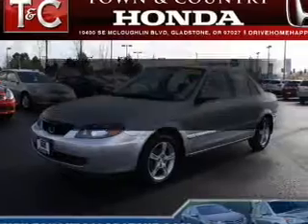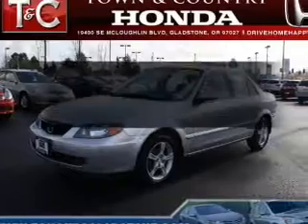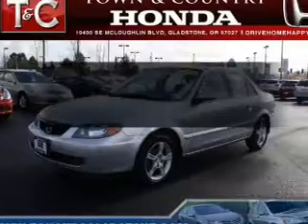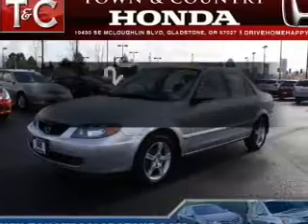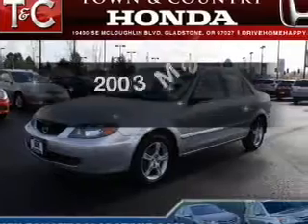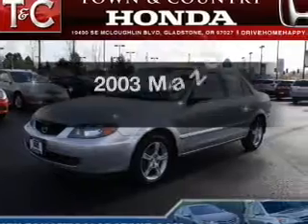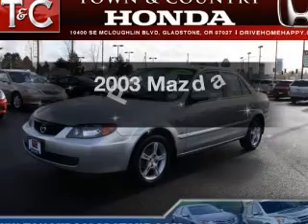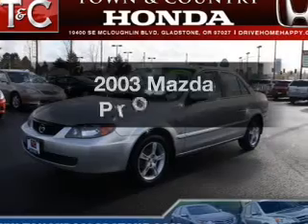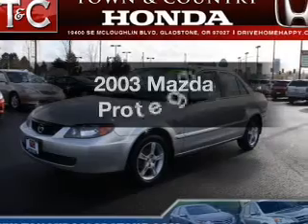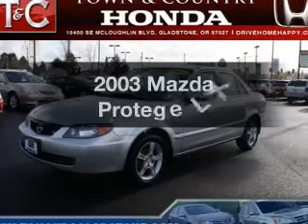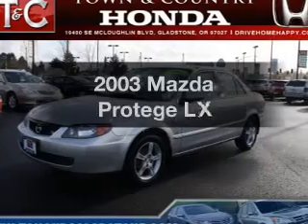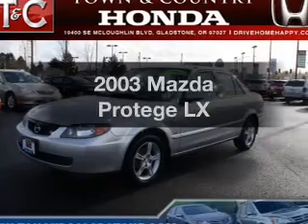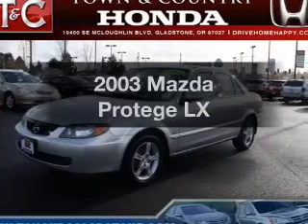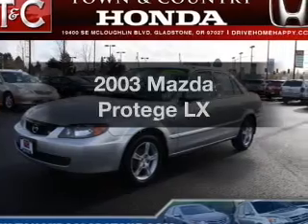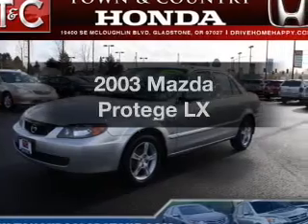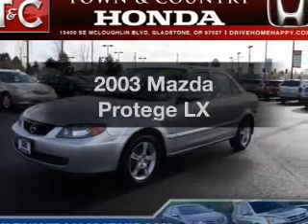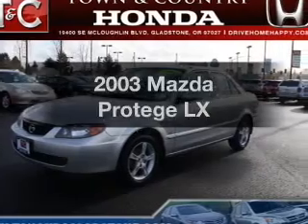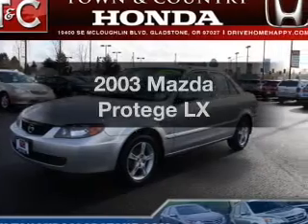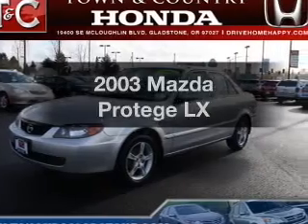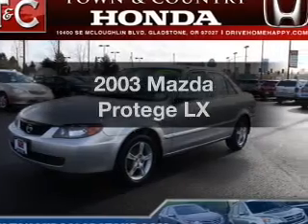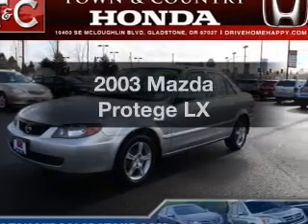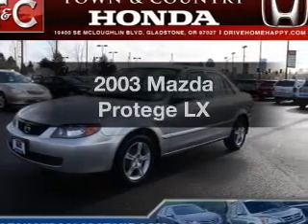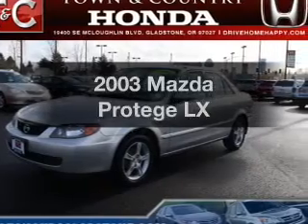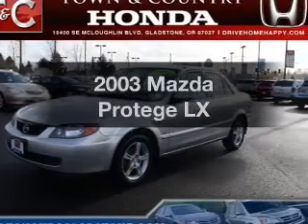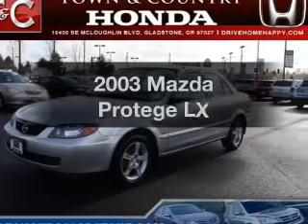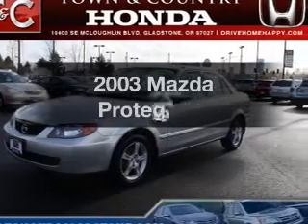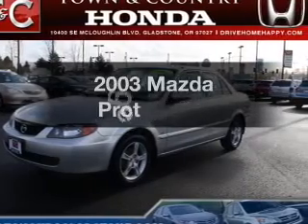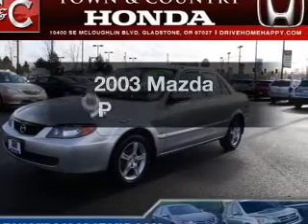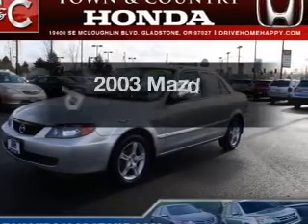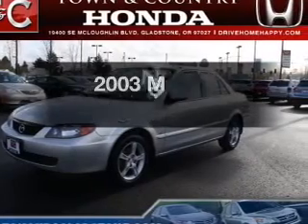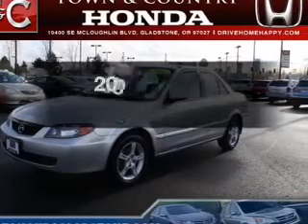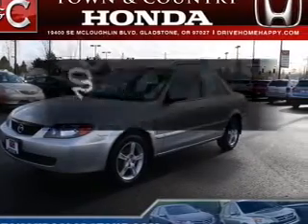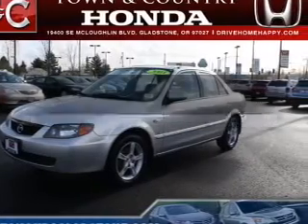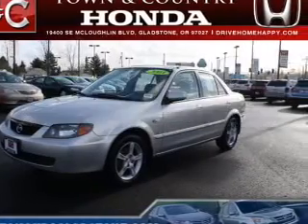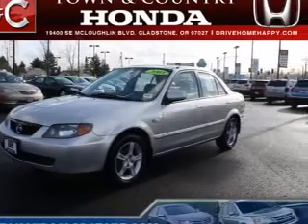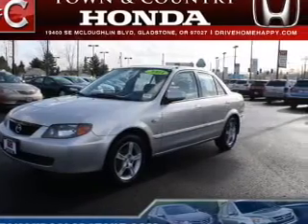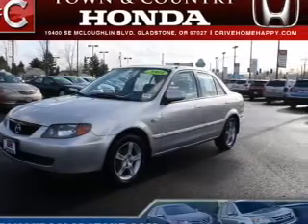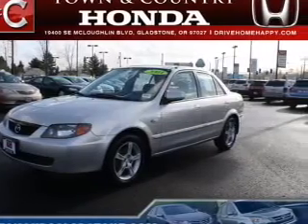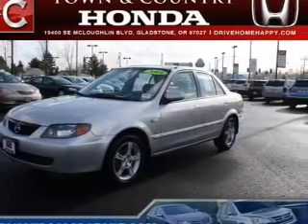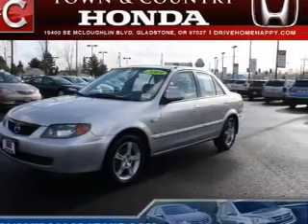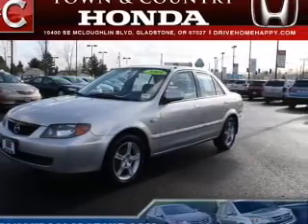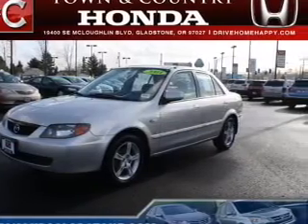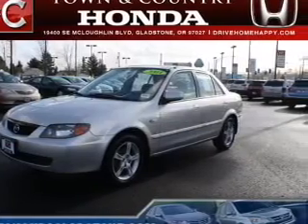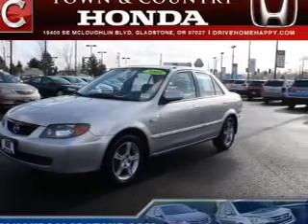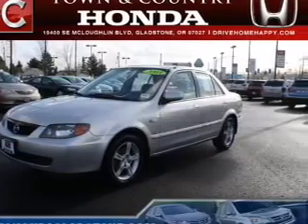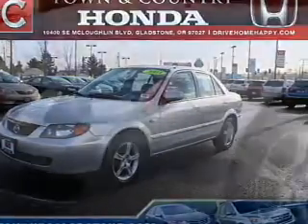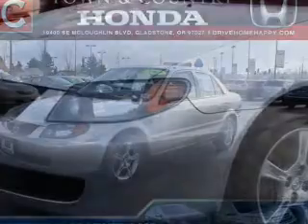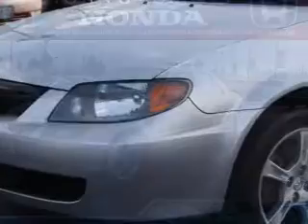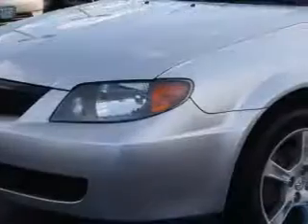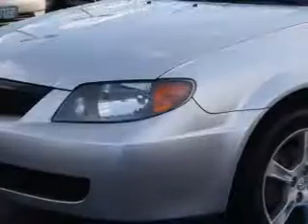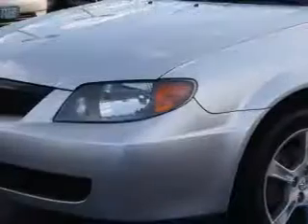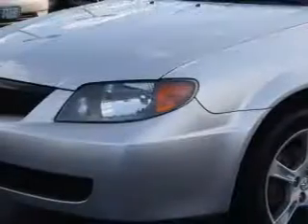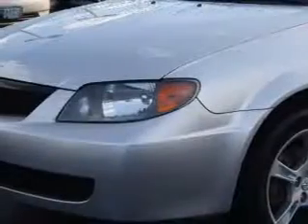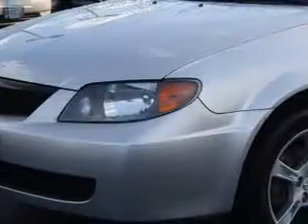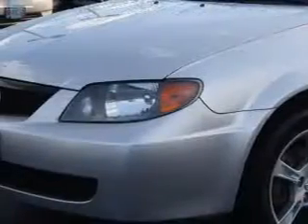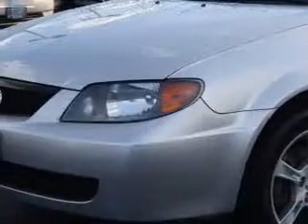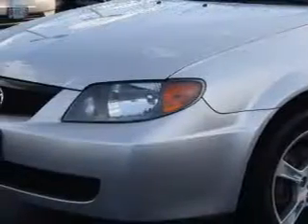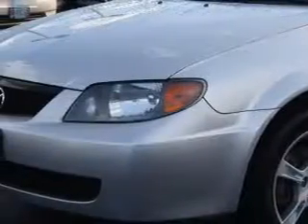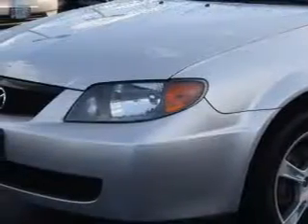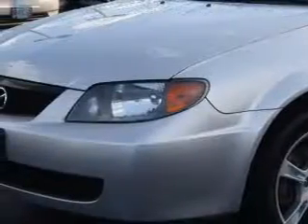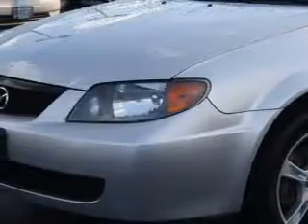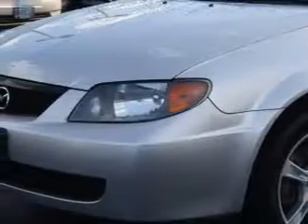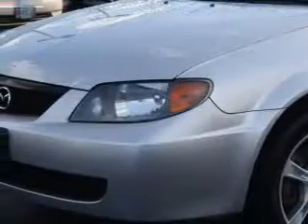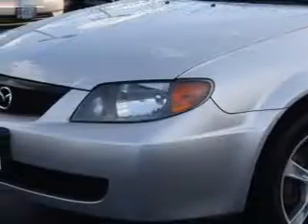Presenting the 2003 Mazda Protégé — everything you need under one roof with this great vehicle.